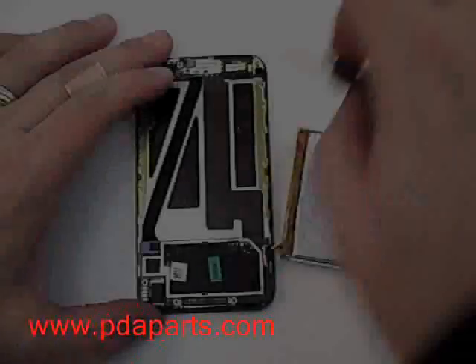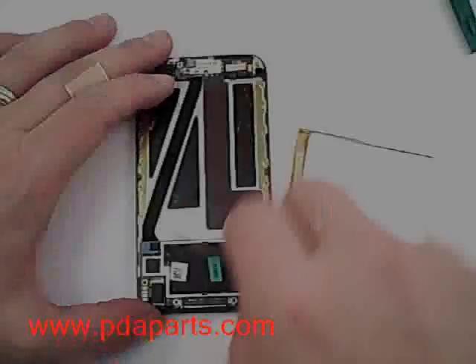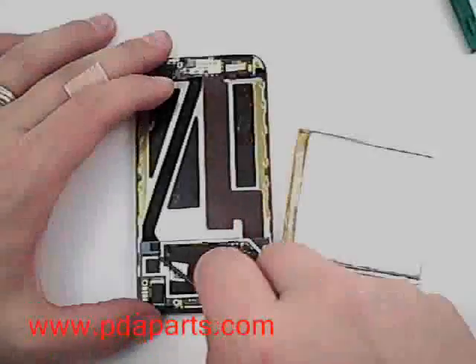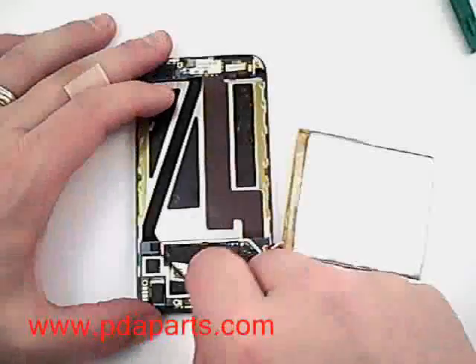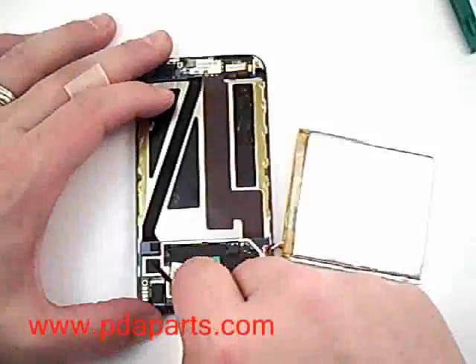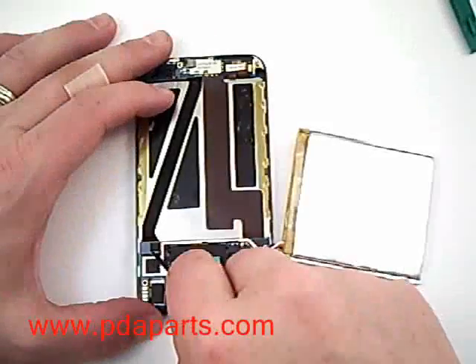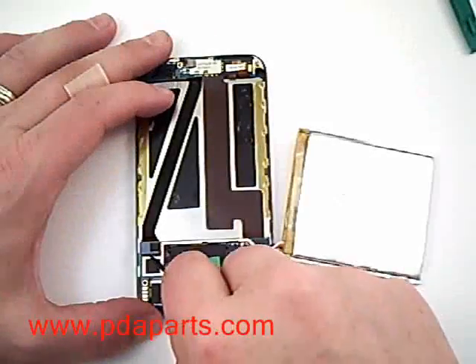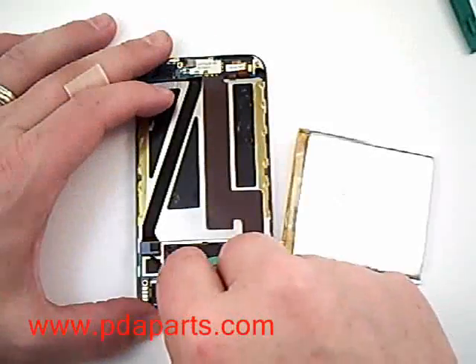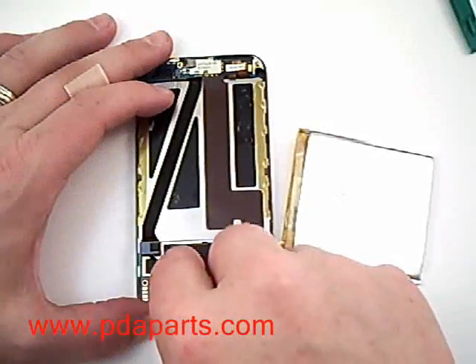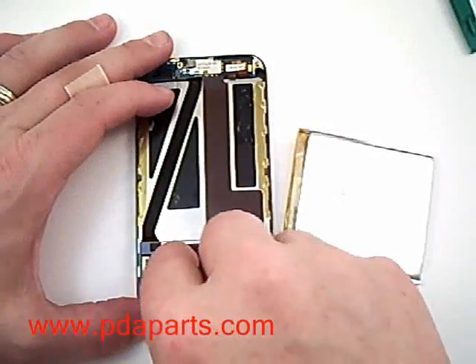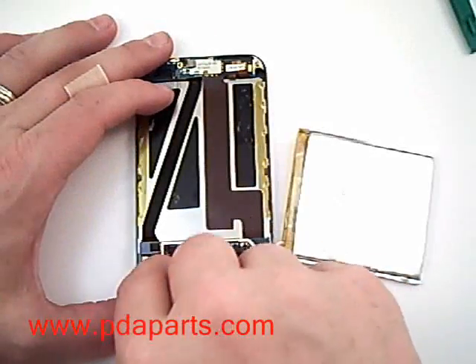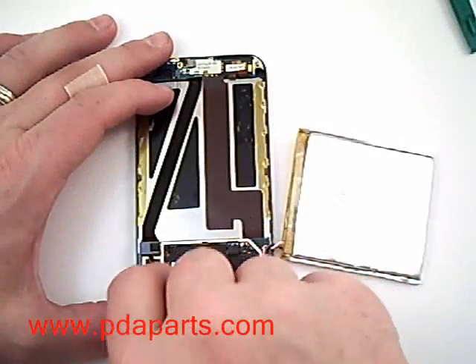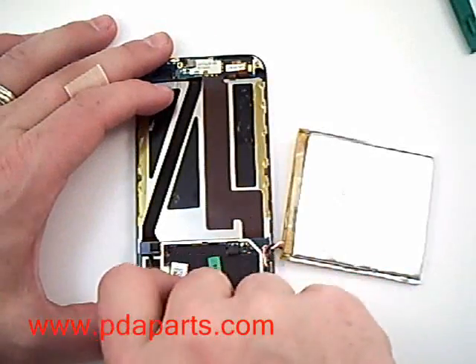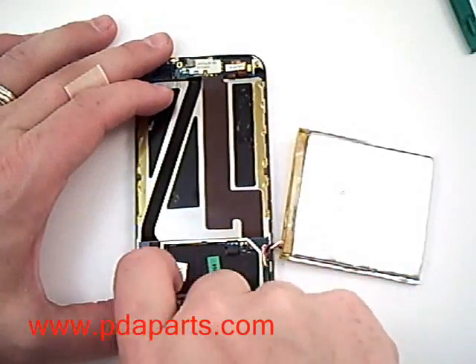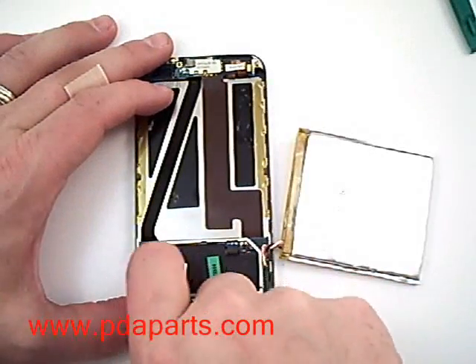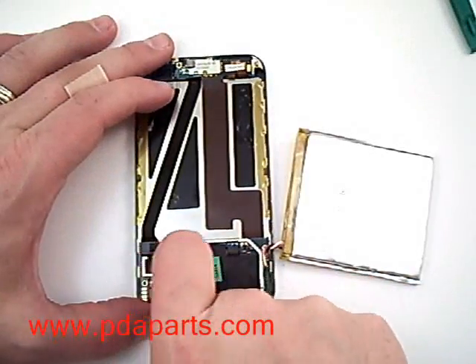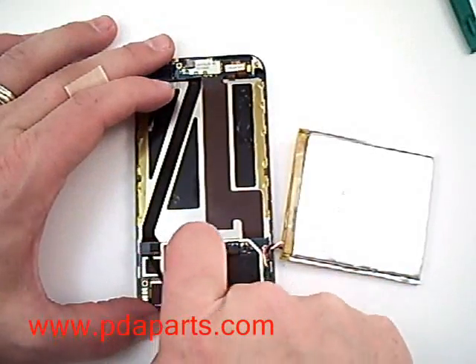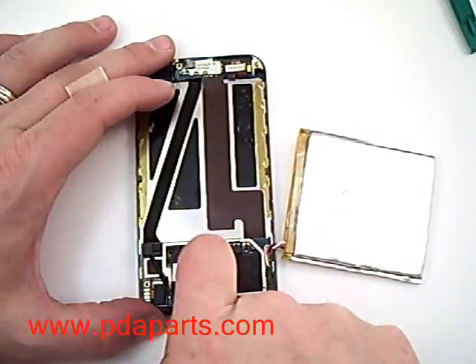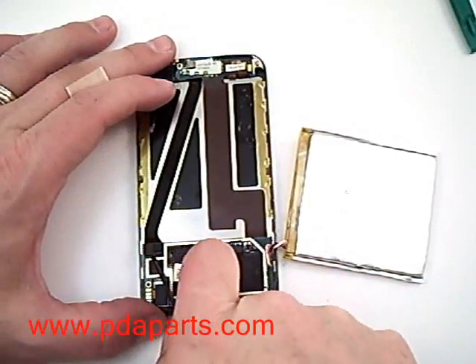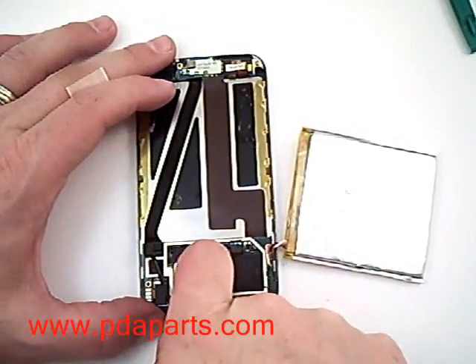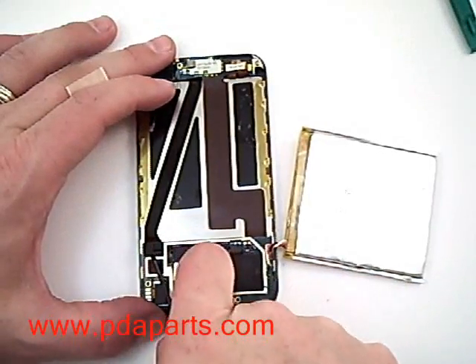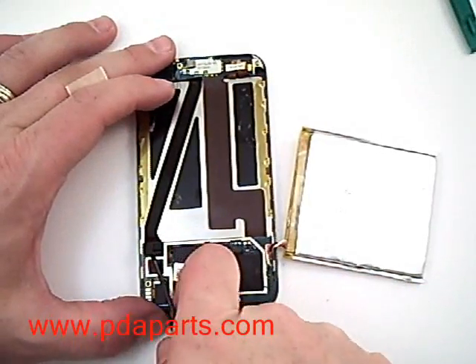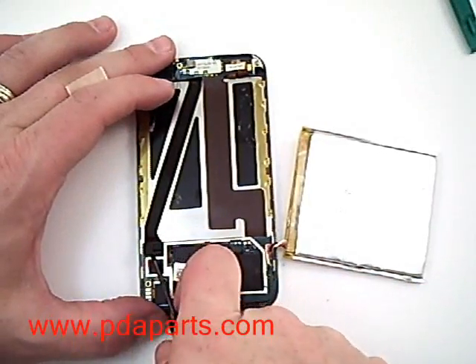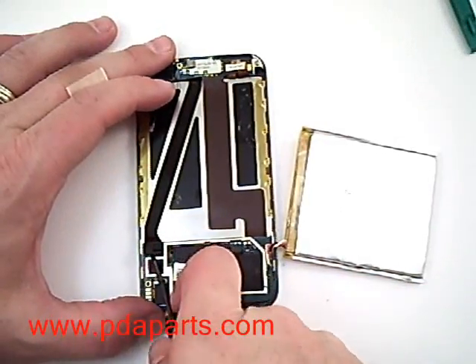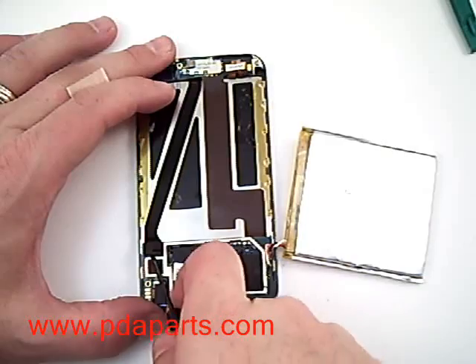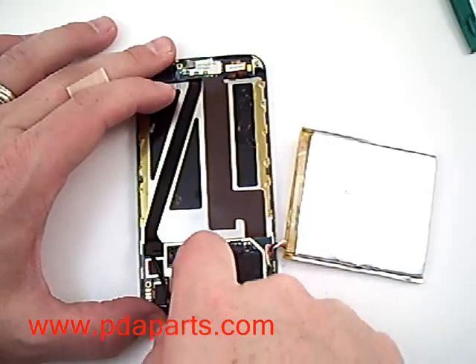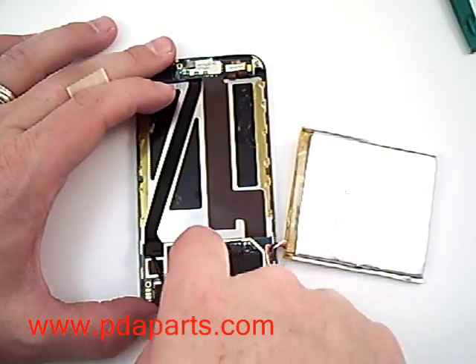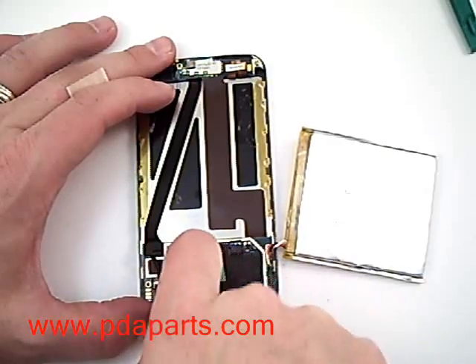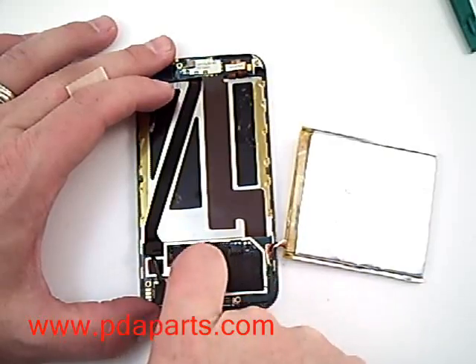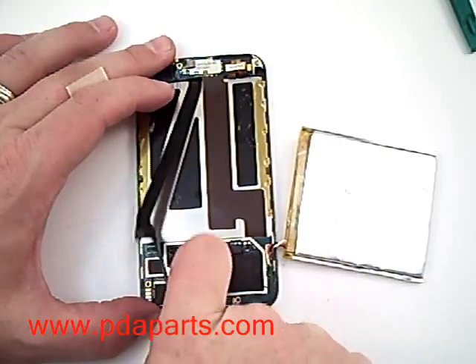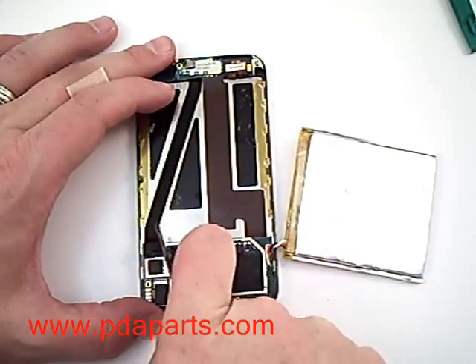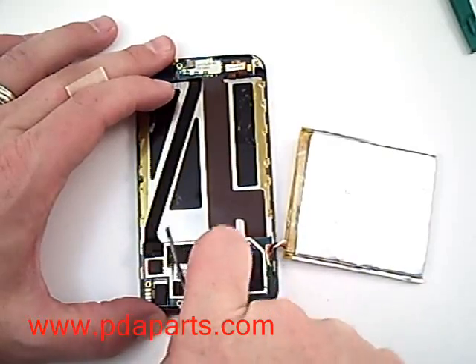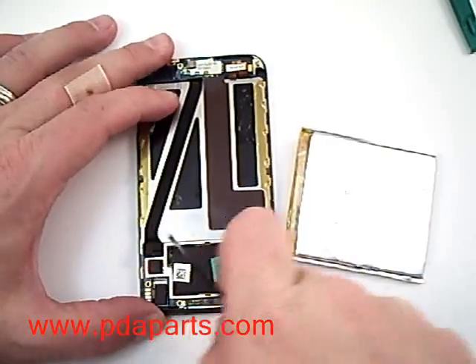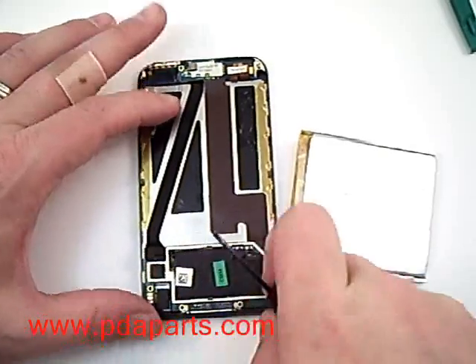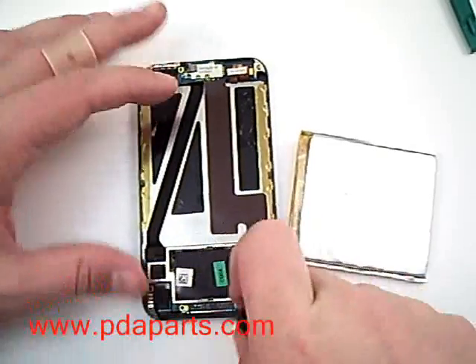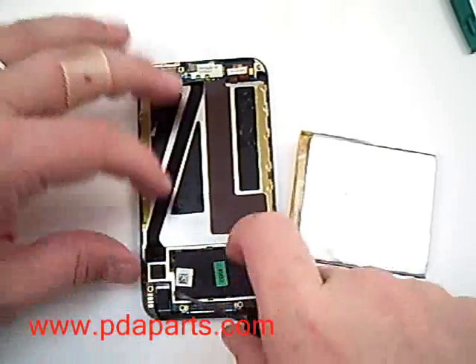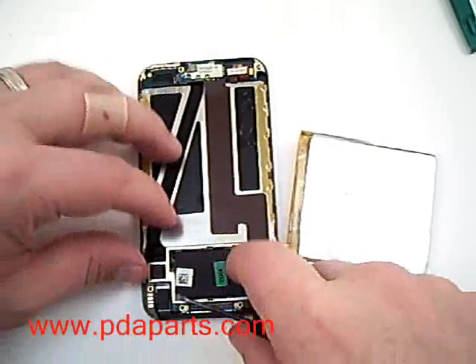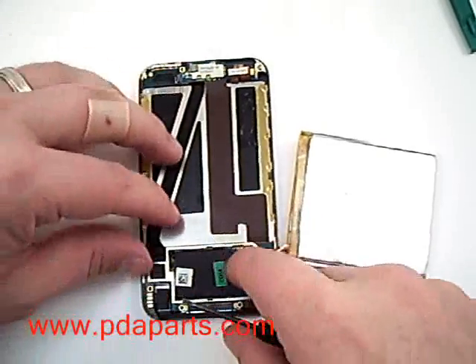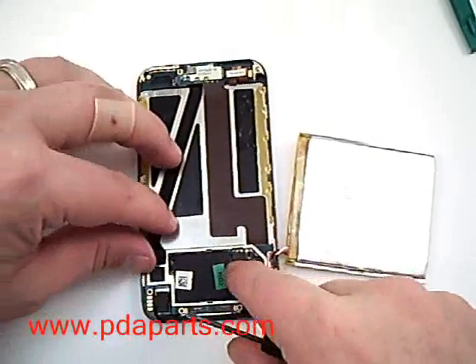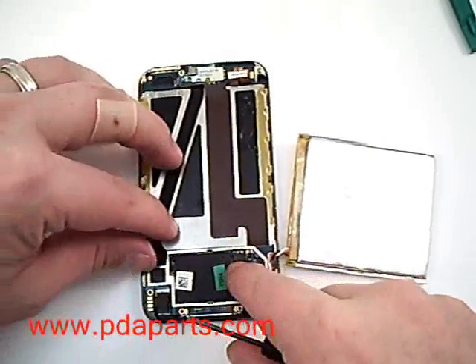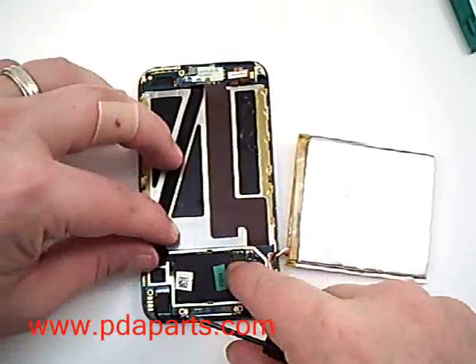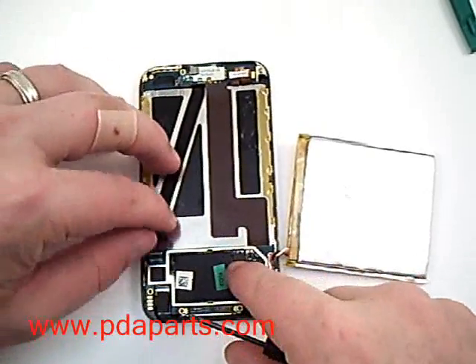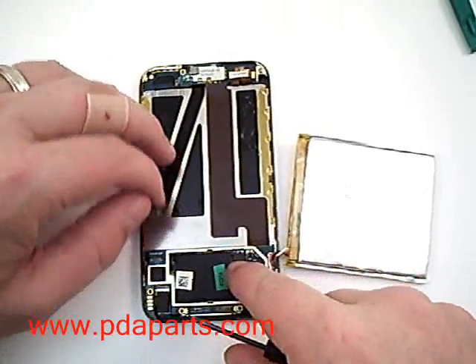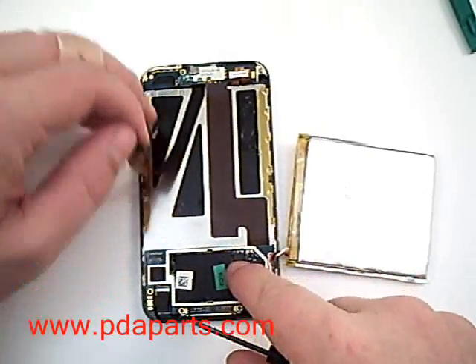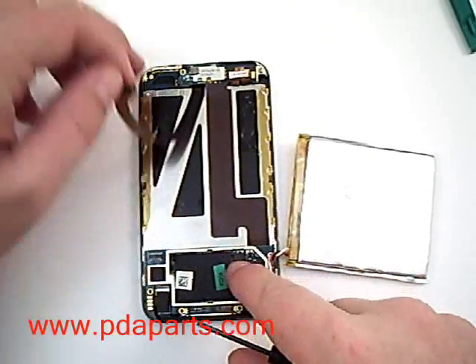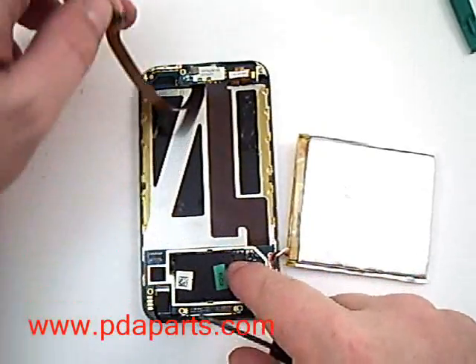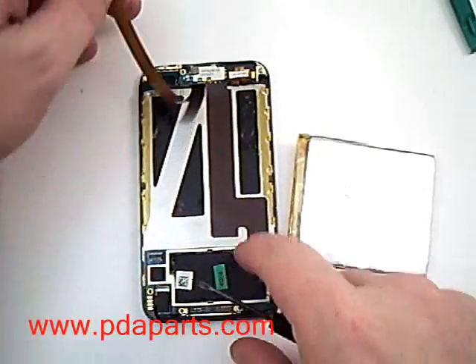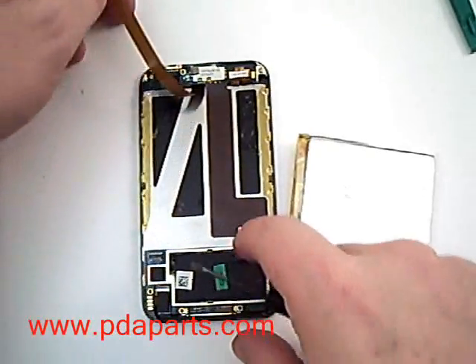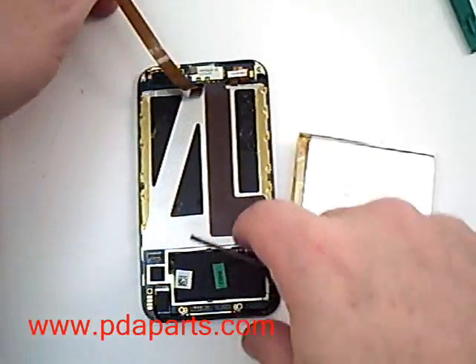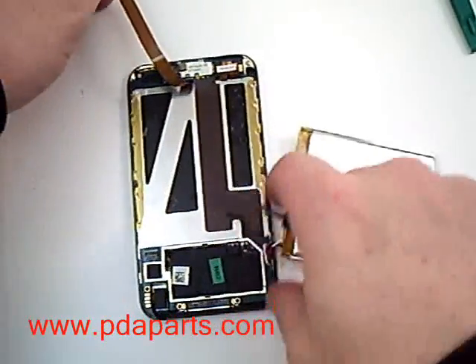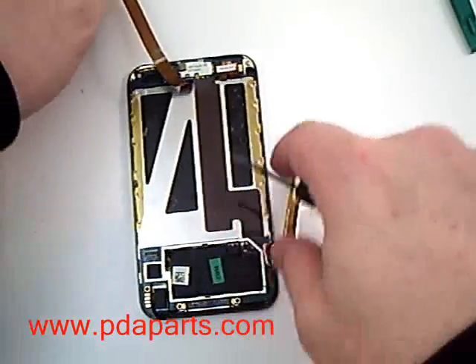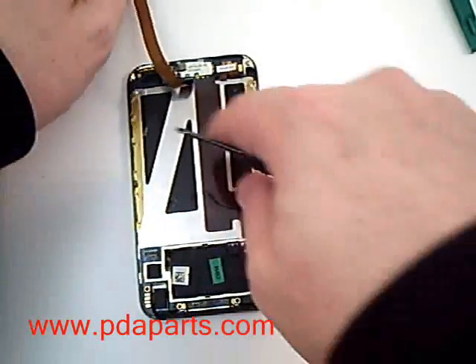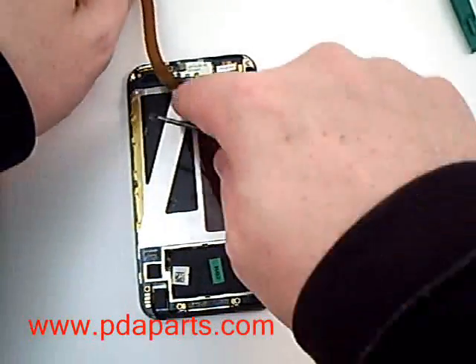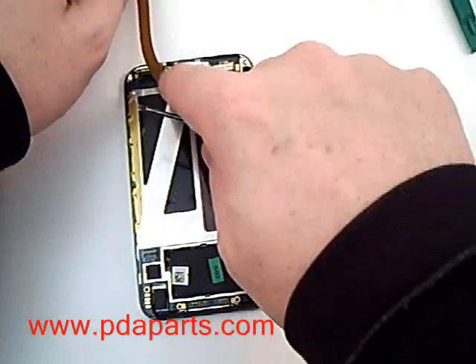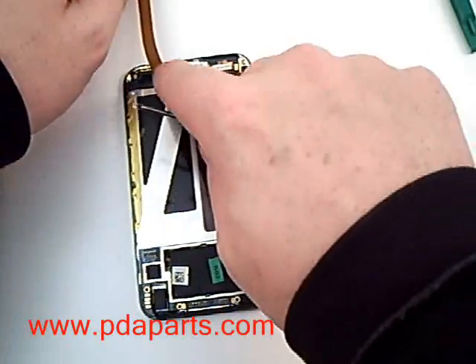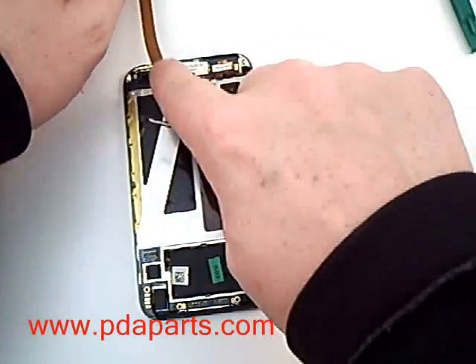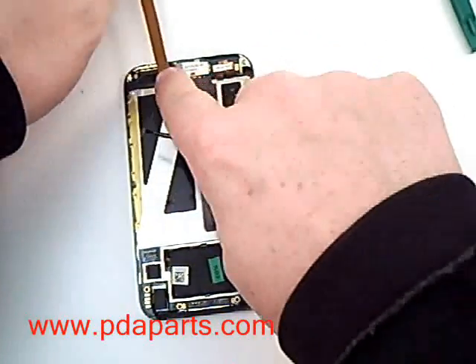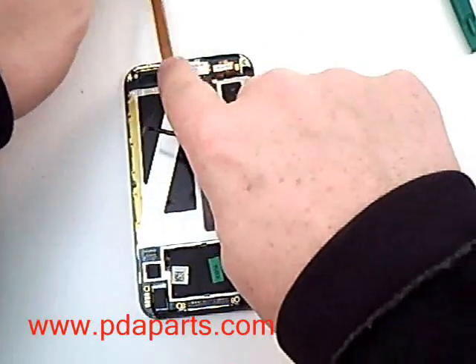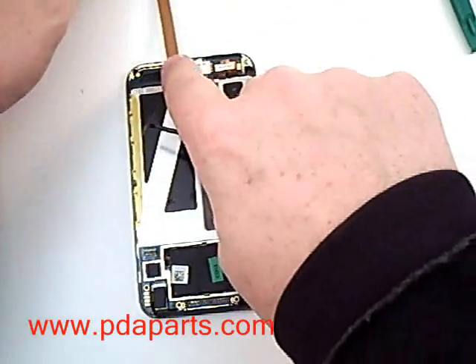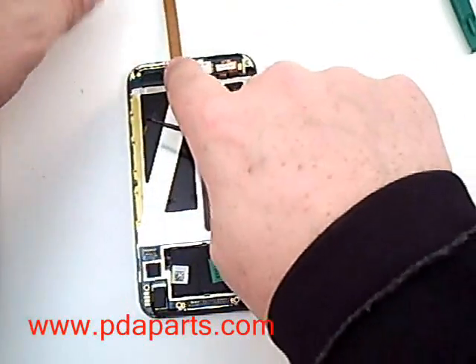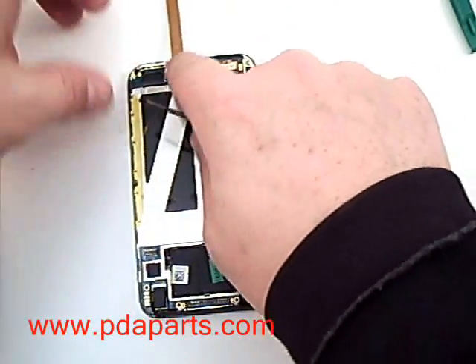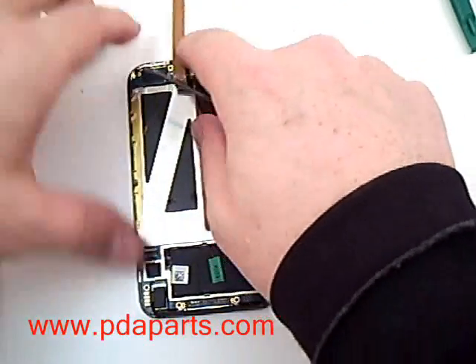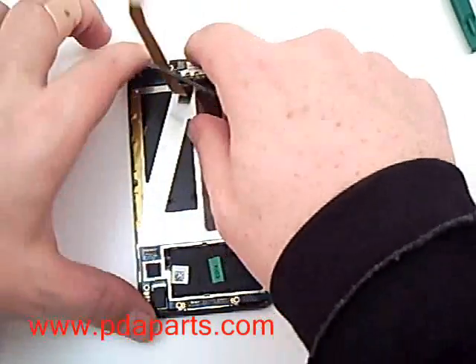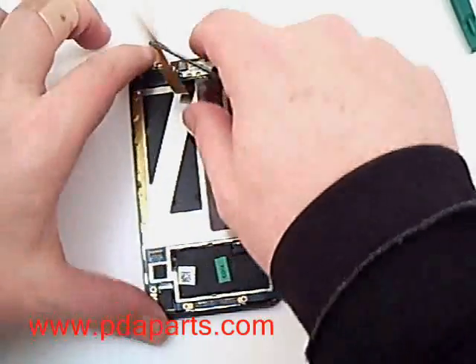You are now going to release the tab that is holding the ribbon in for the screen. Flip it up and pop the ribbon right out.